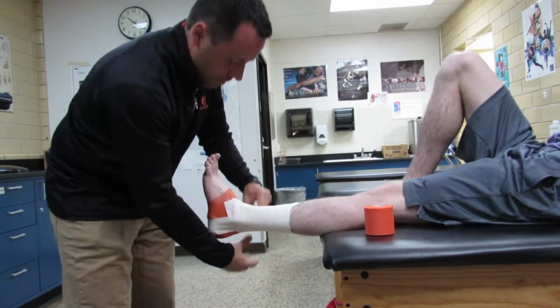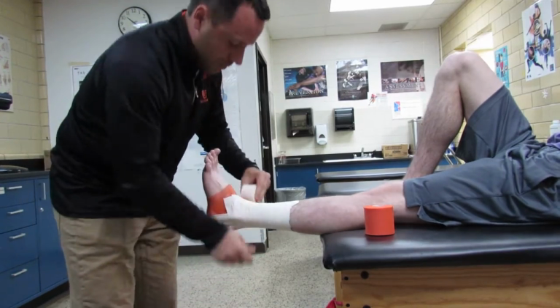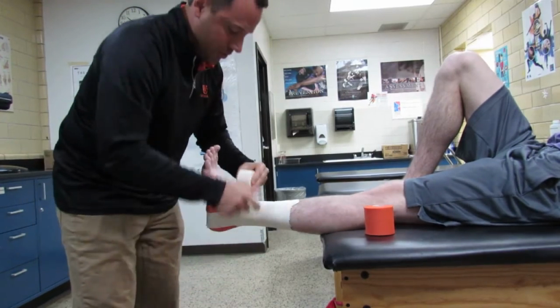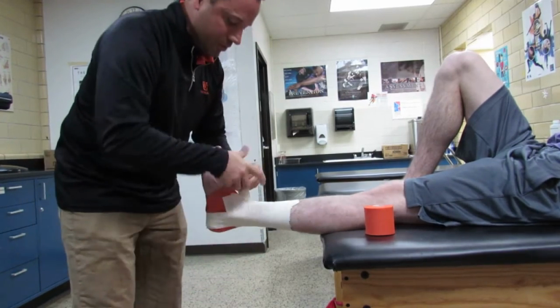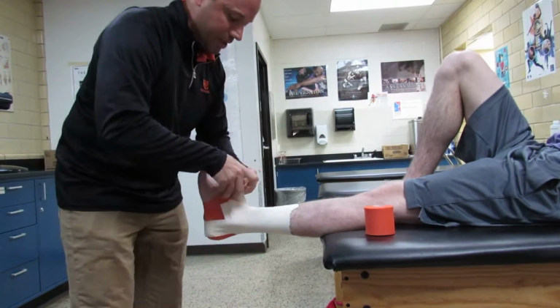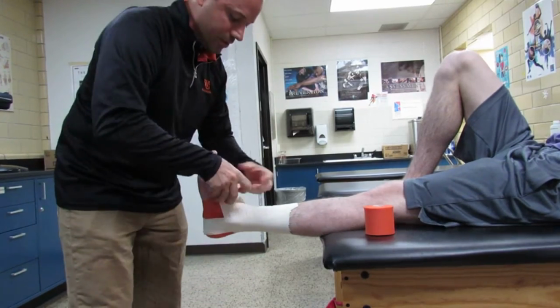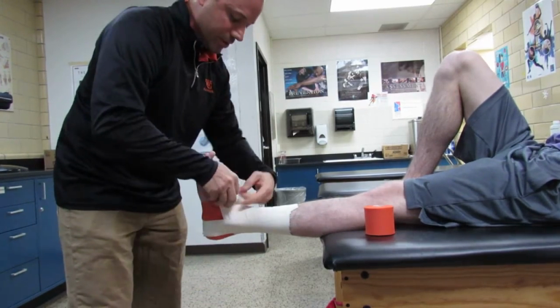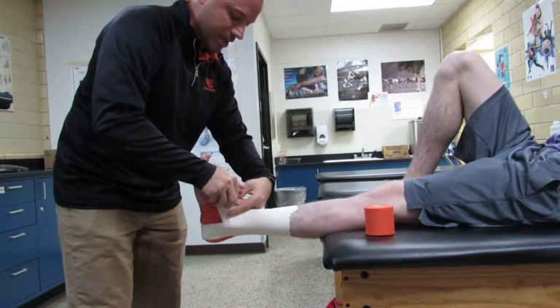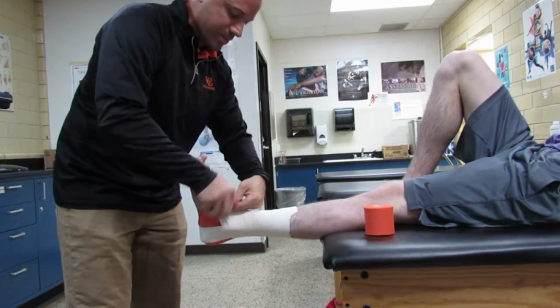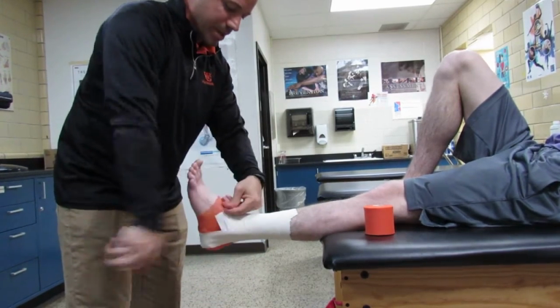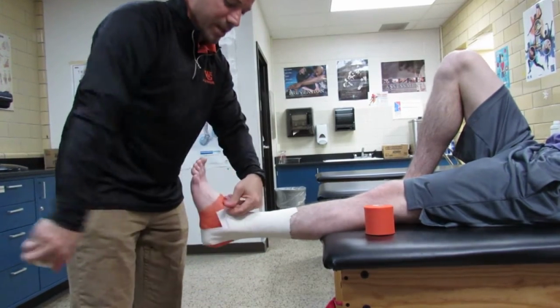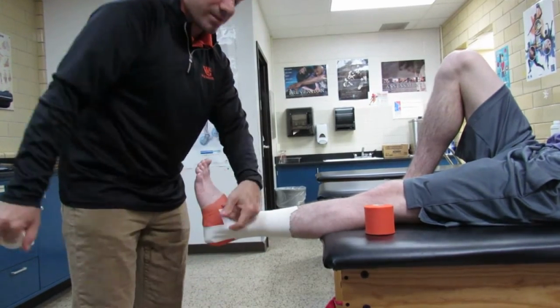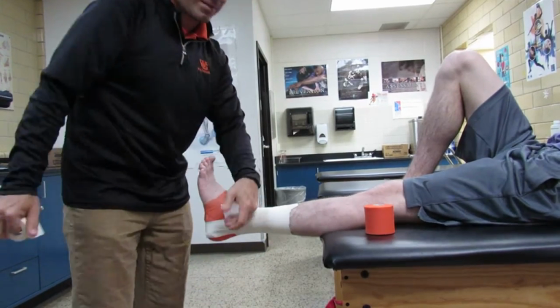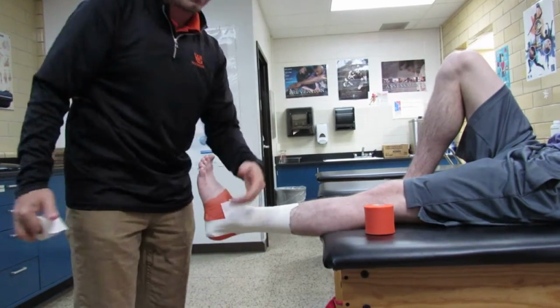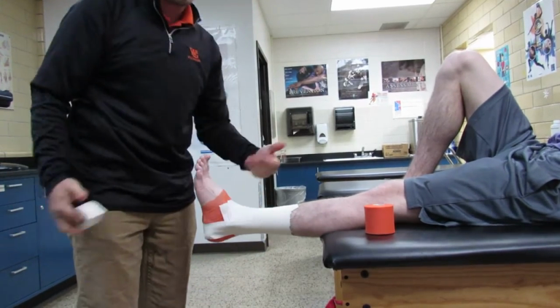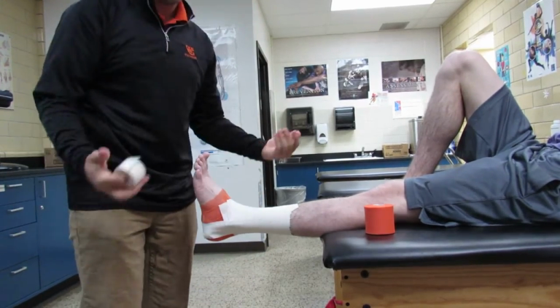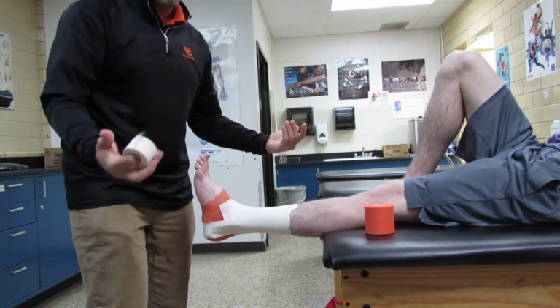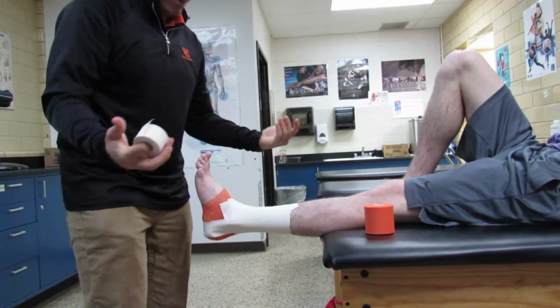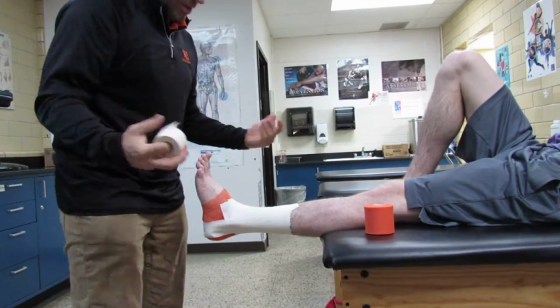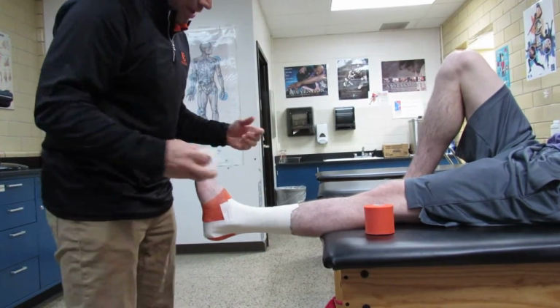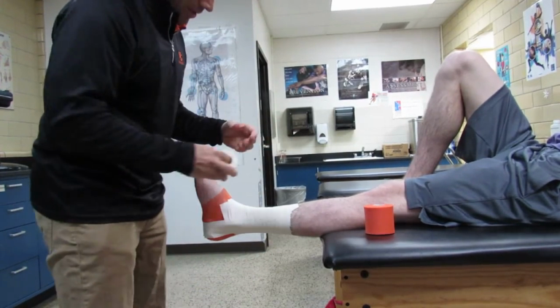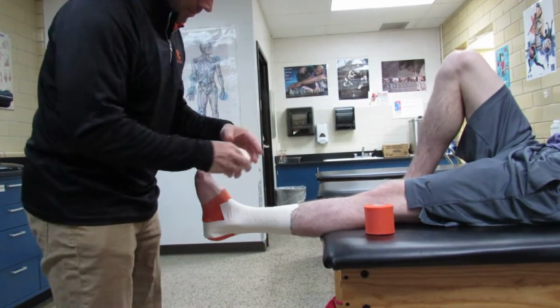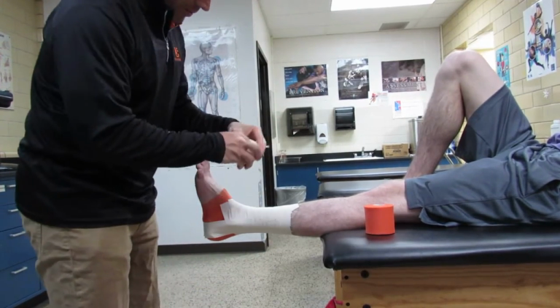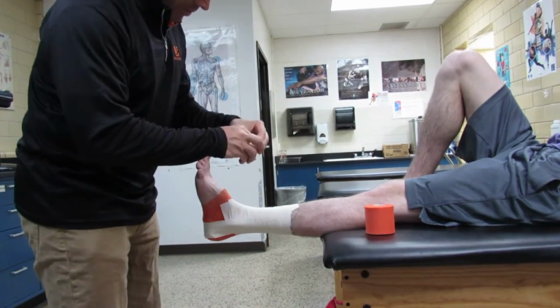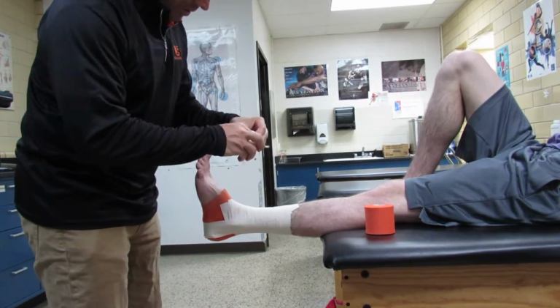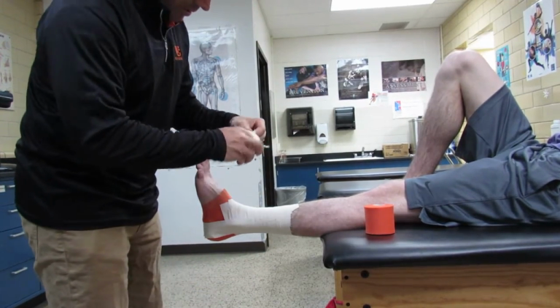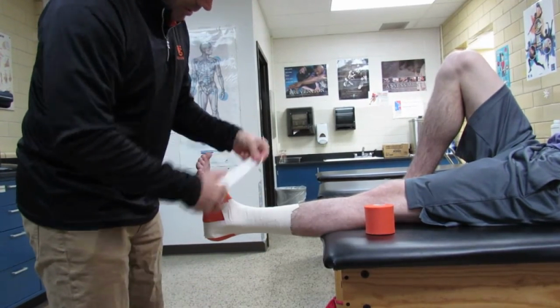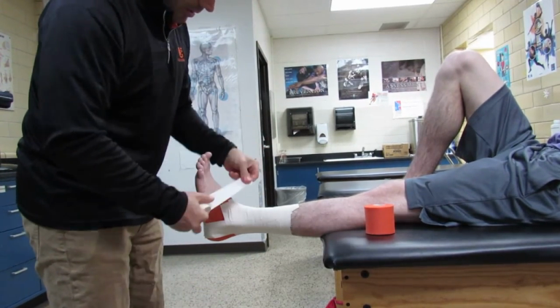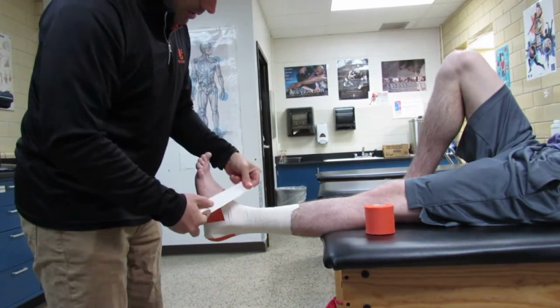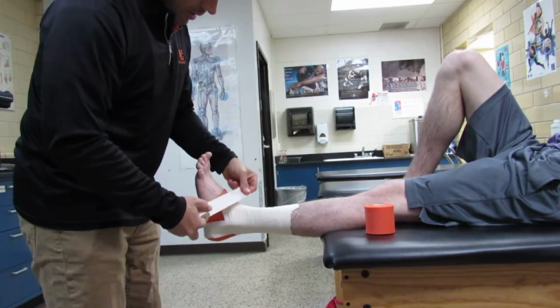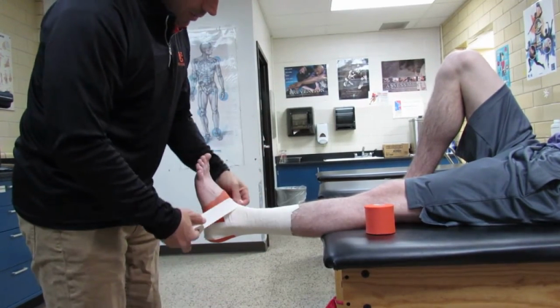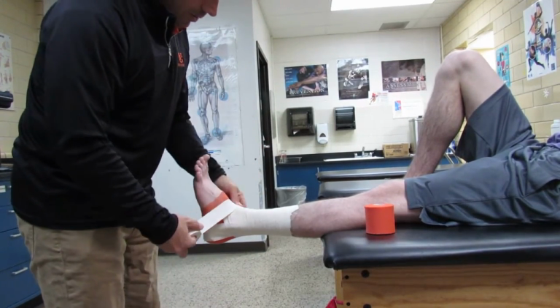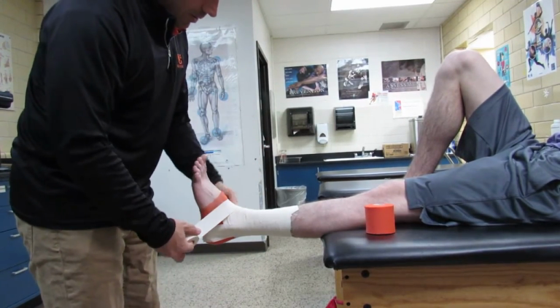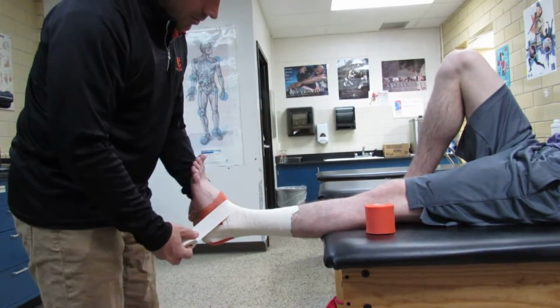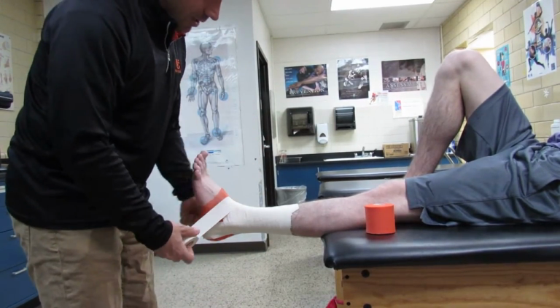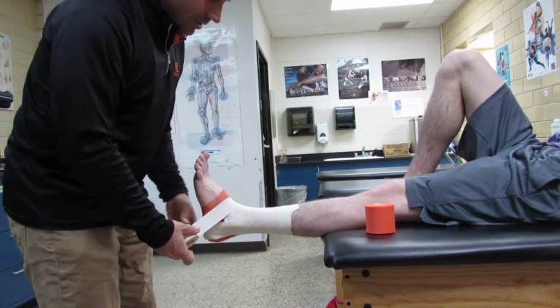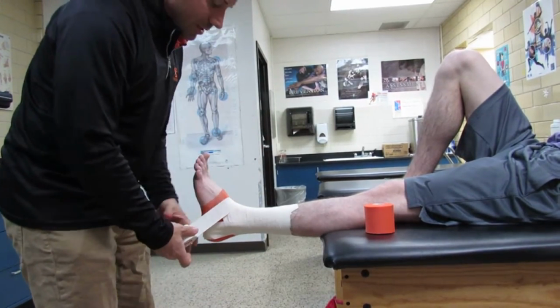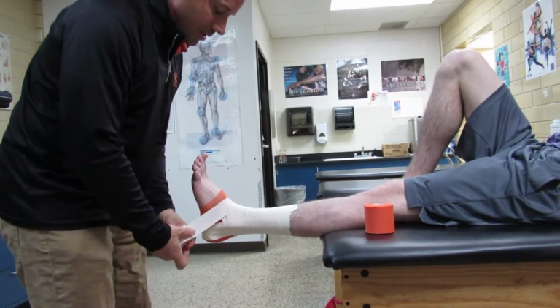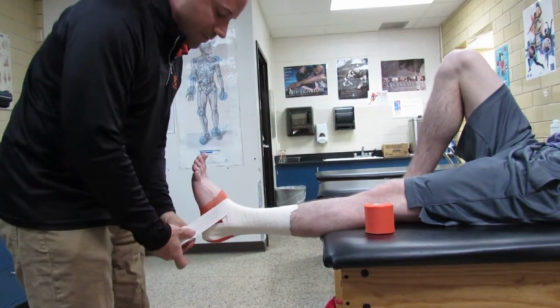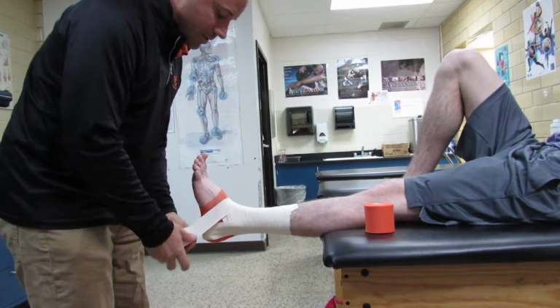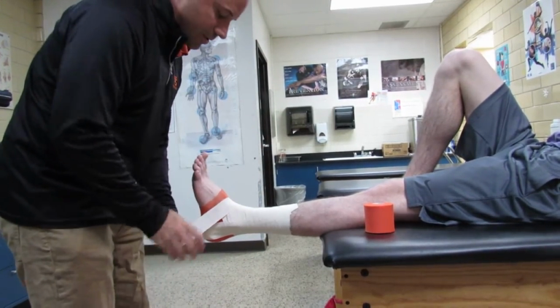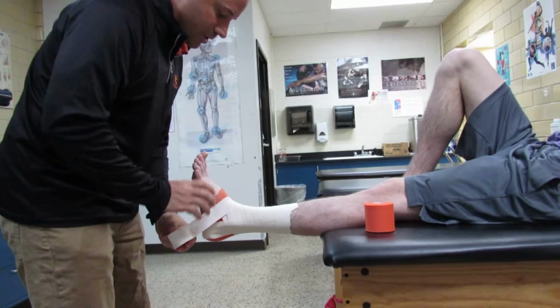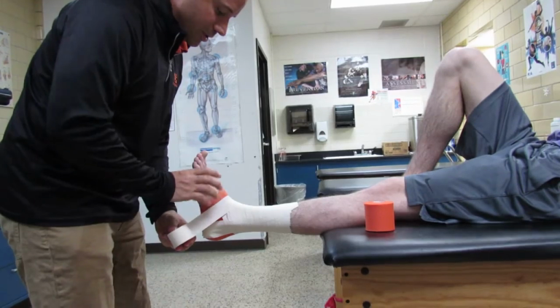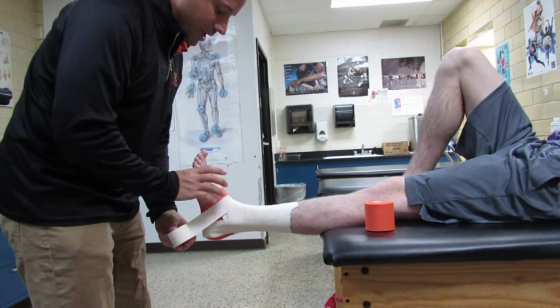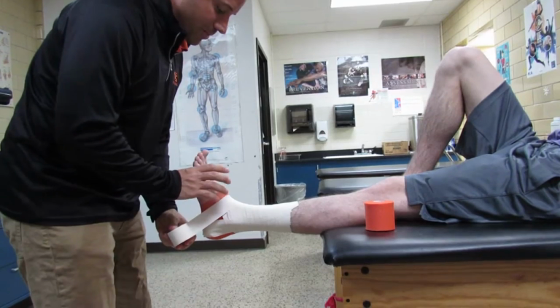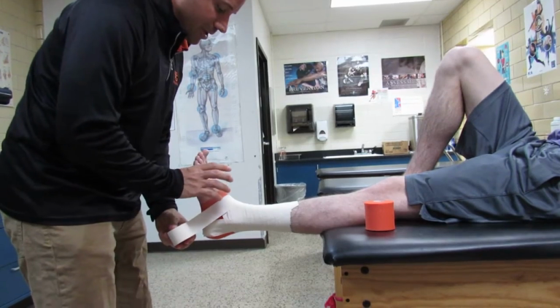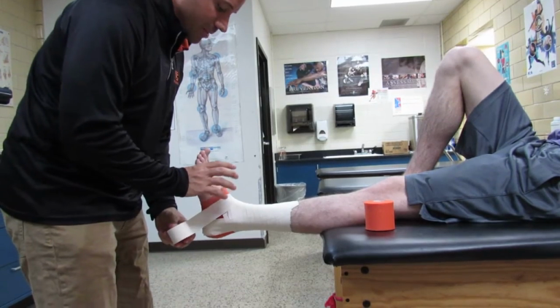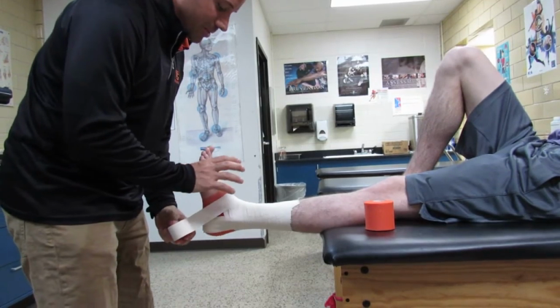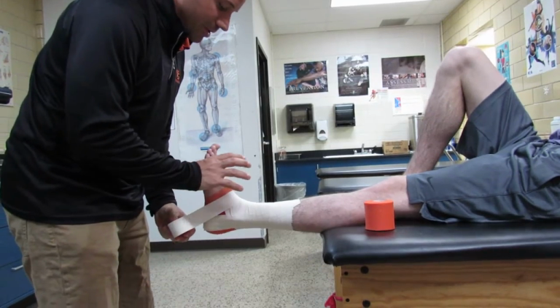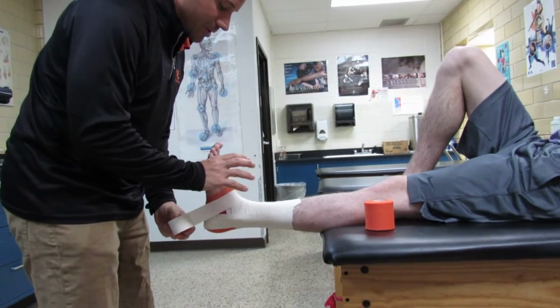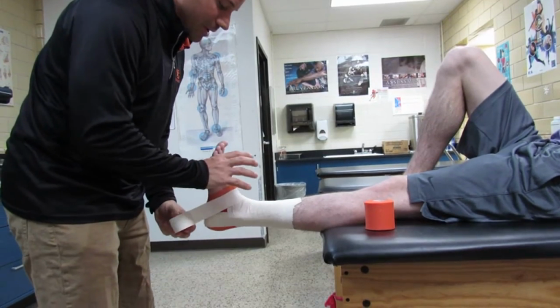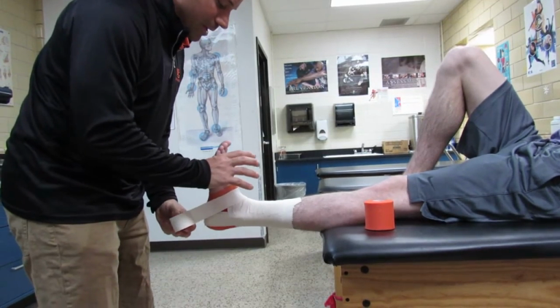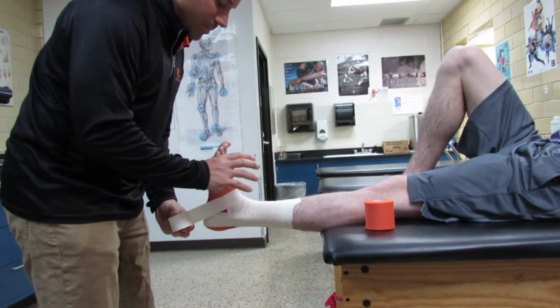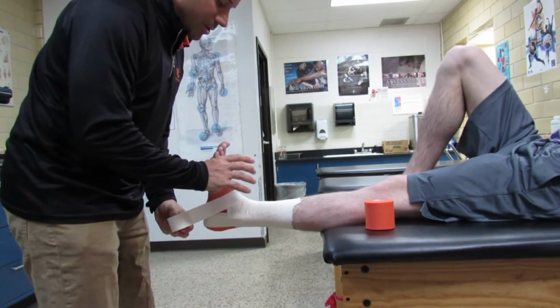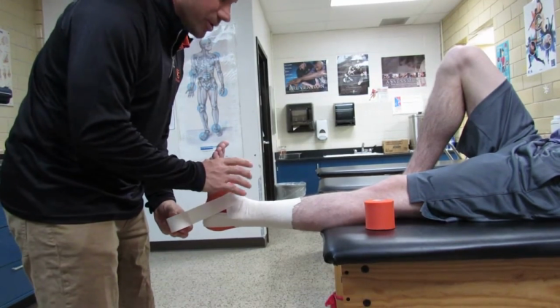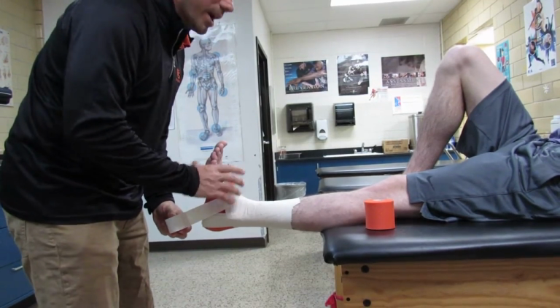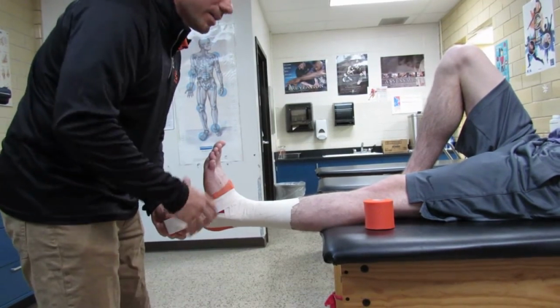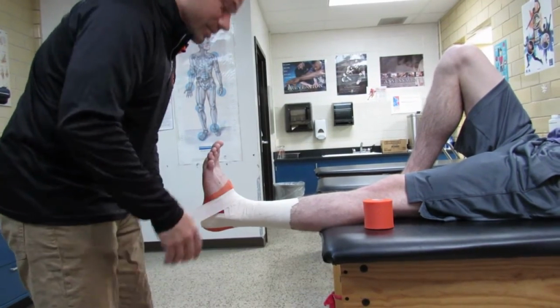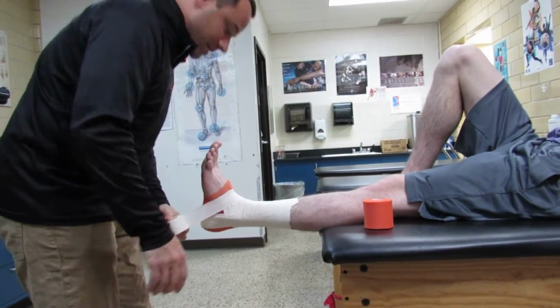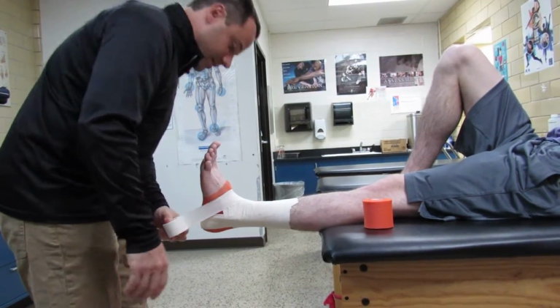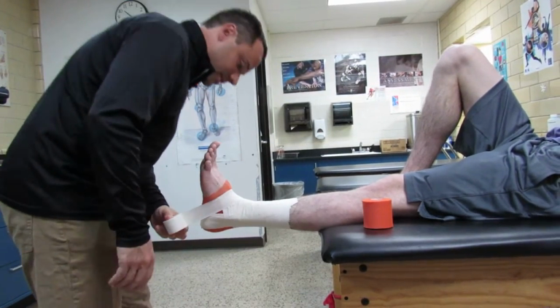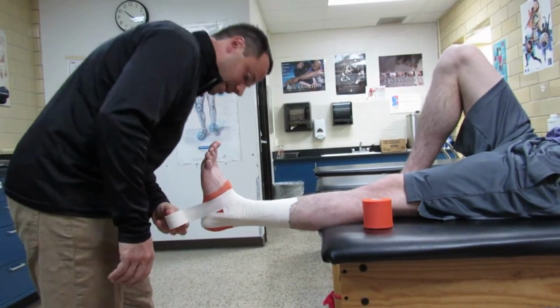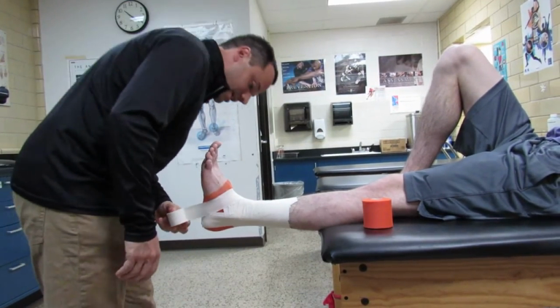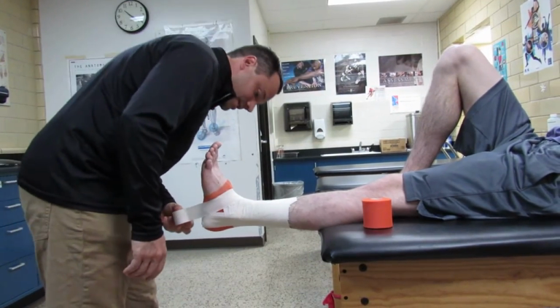I don't use heel lace pads — you can if you want, but I don't think they're necessary if you do a good tape job. Make sure your athlete stays at 90 degrees.